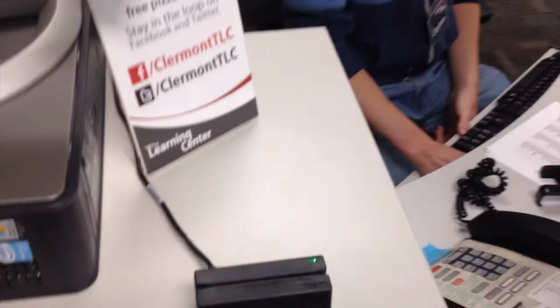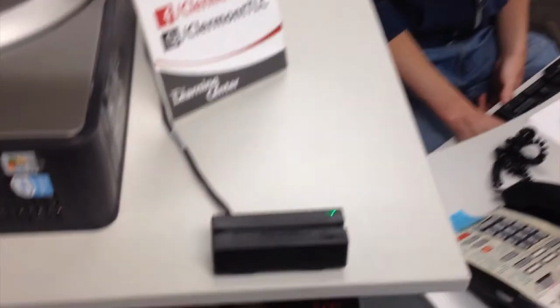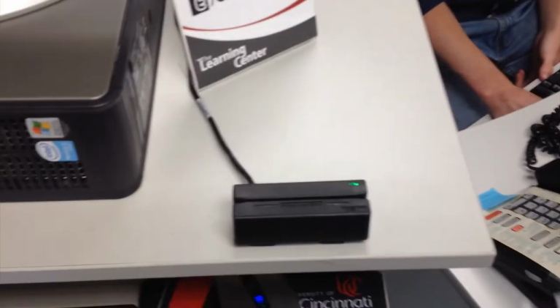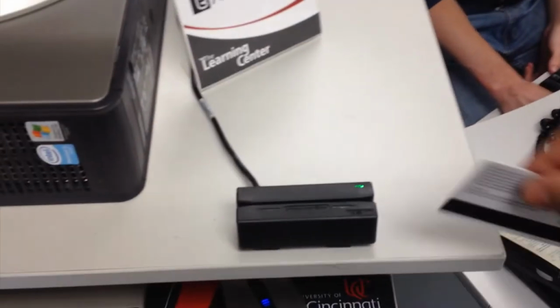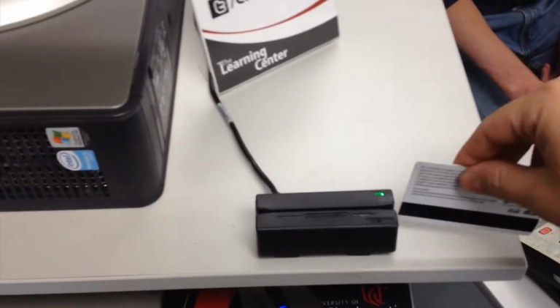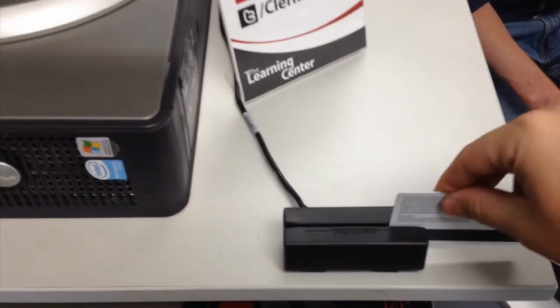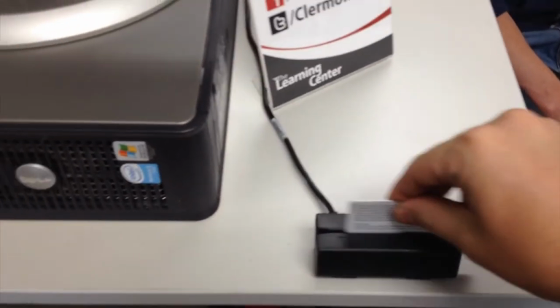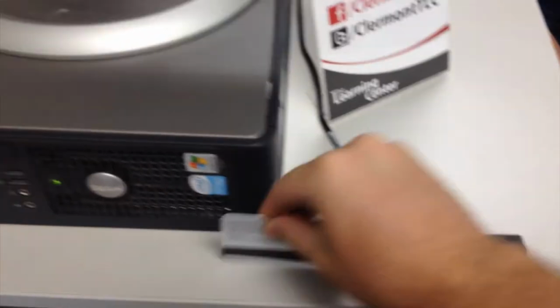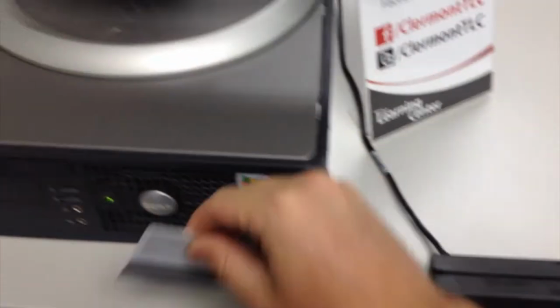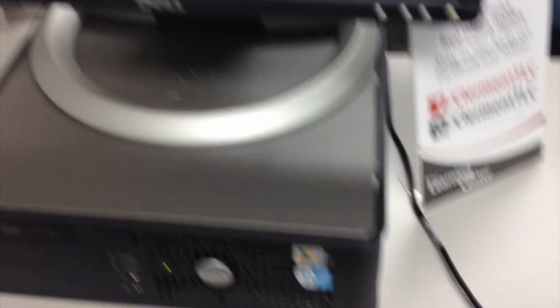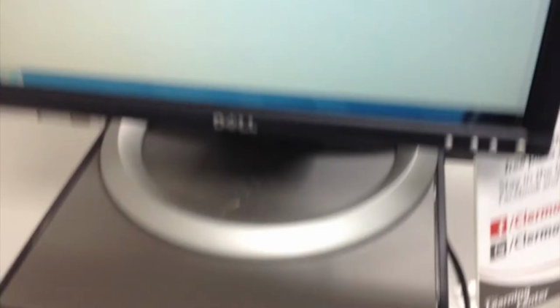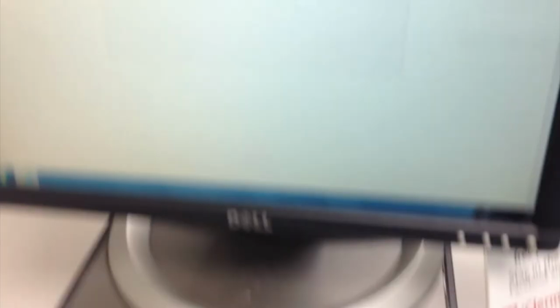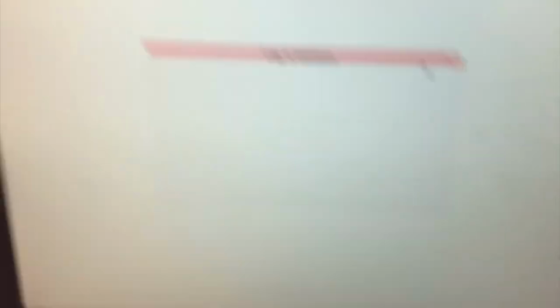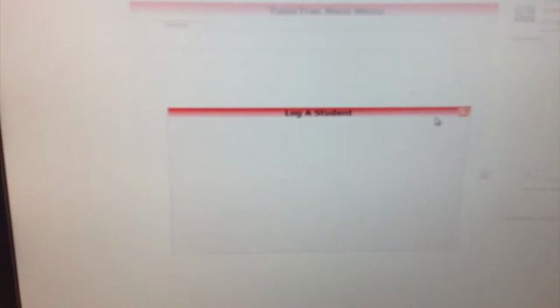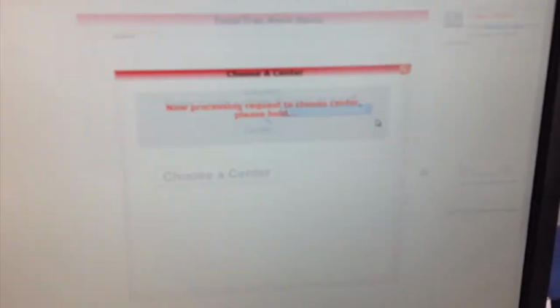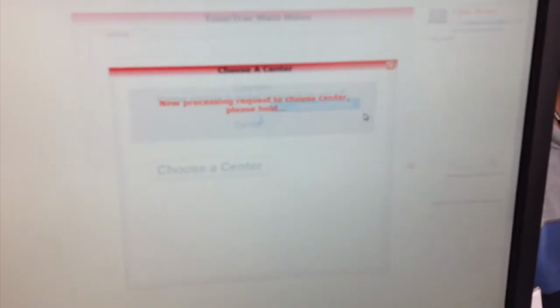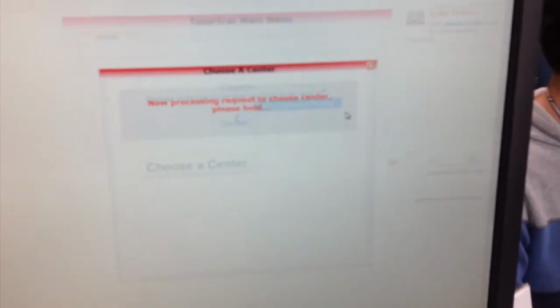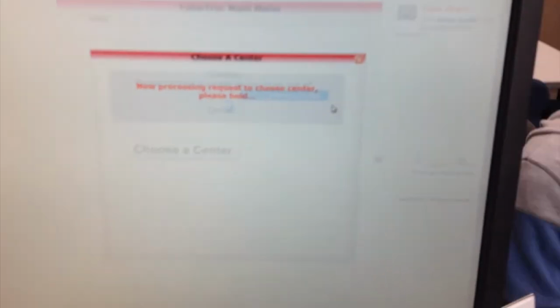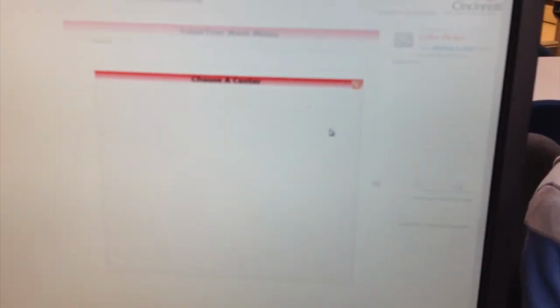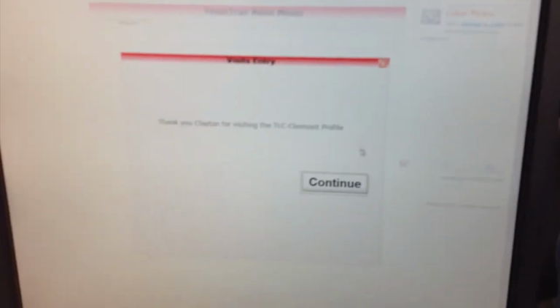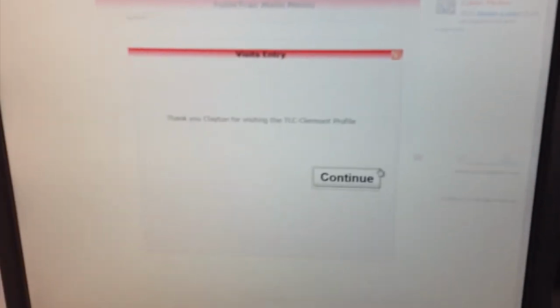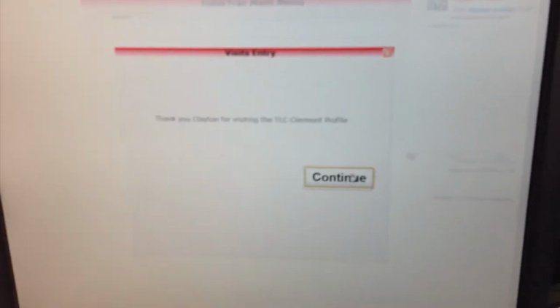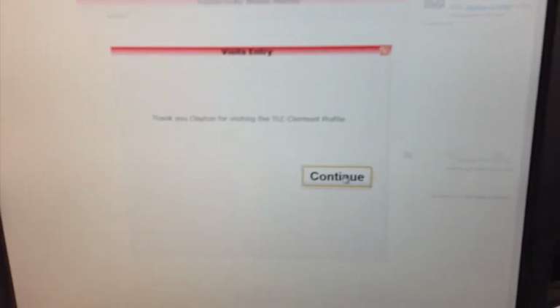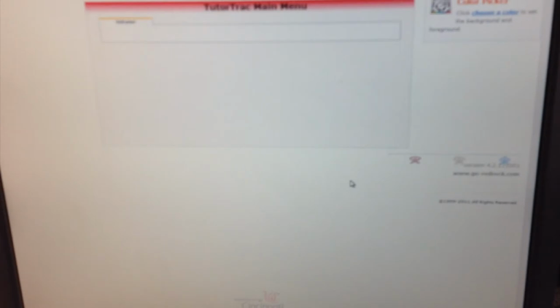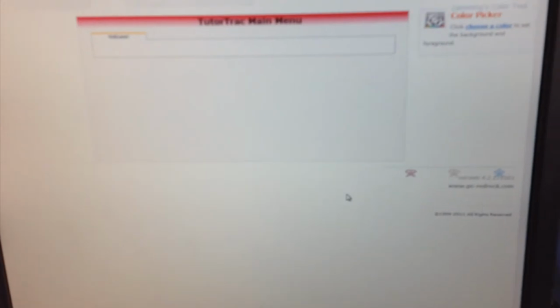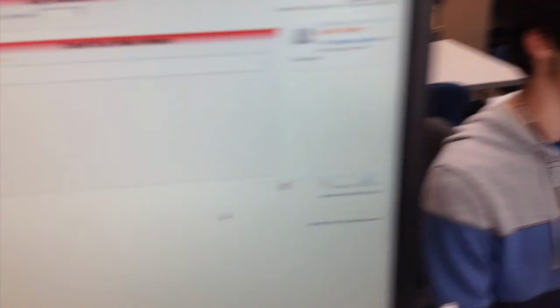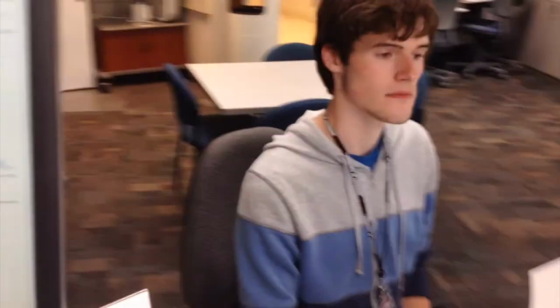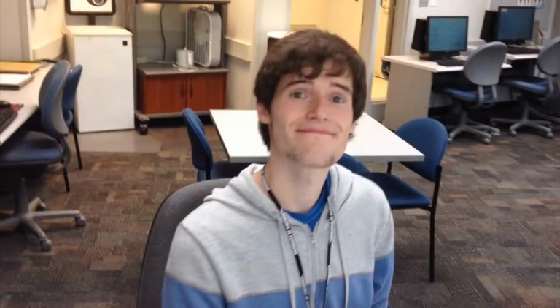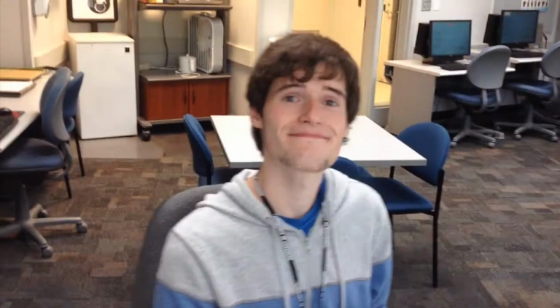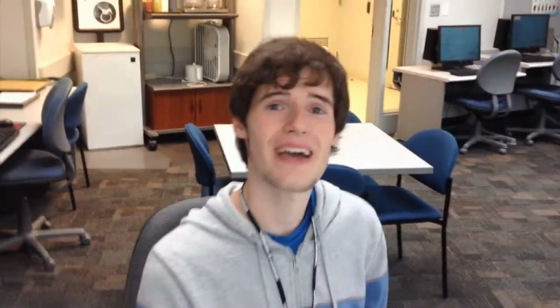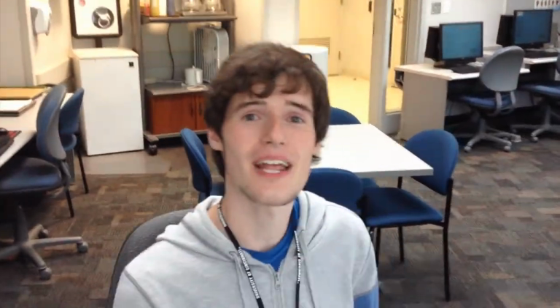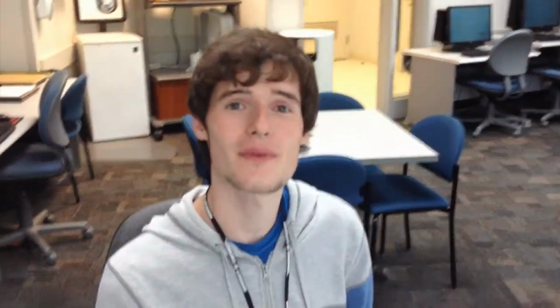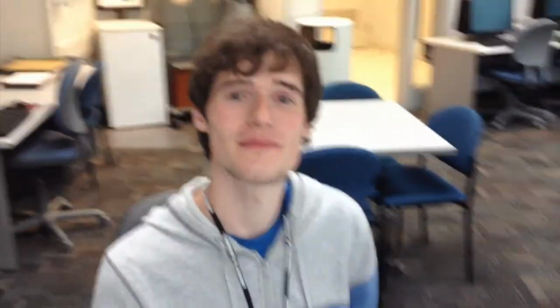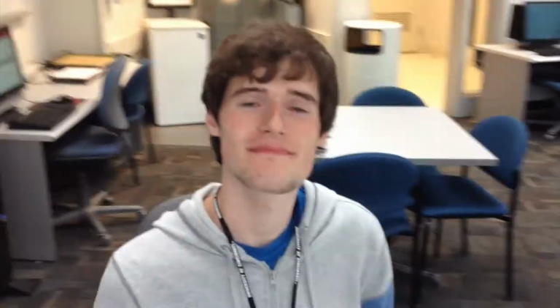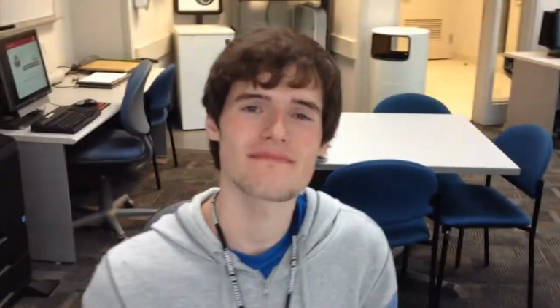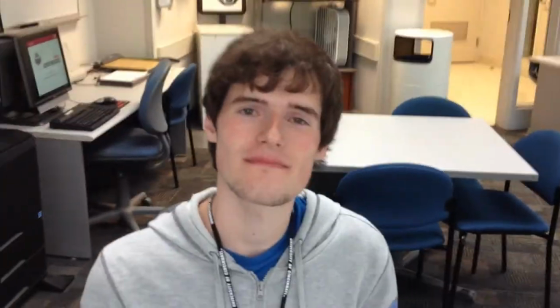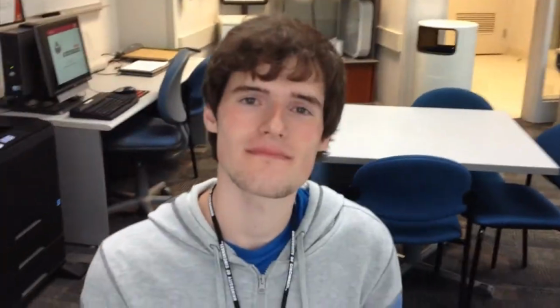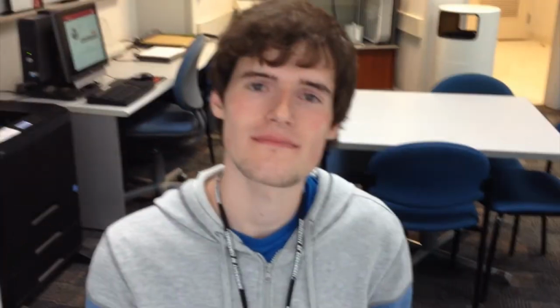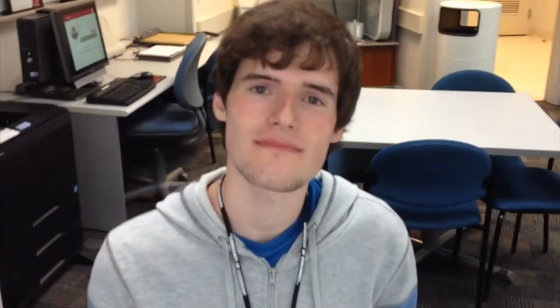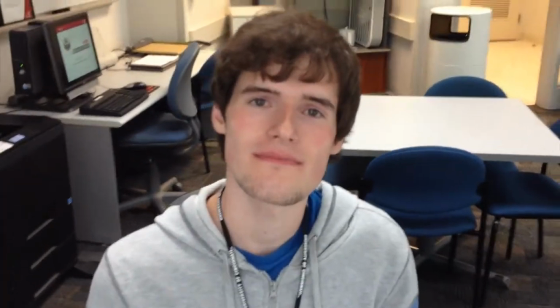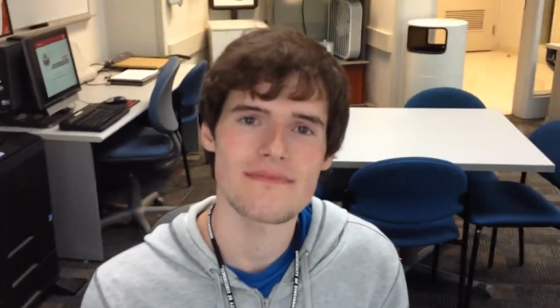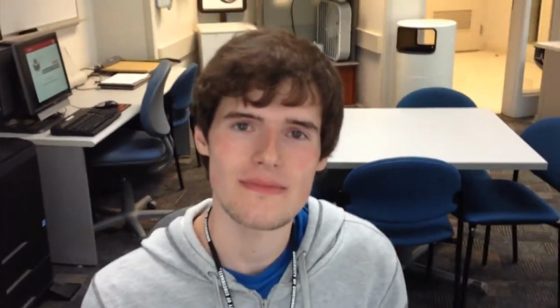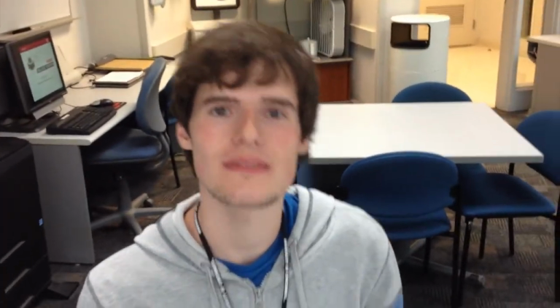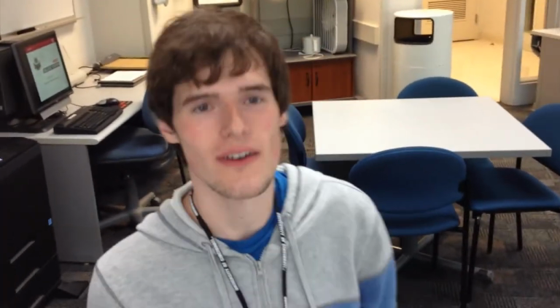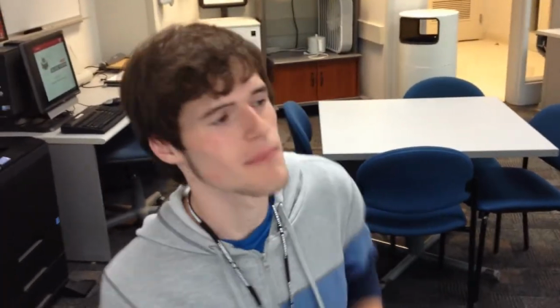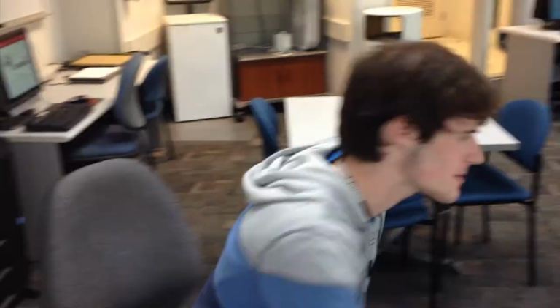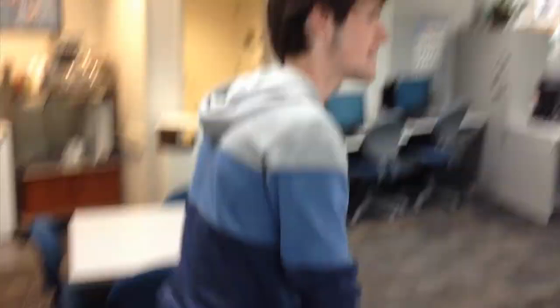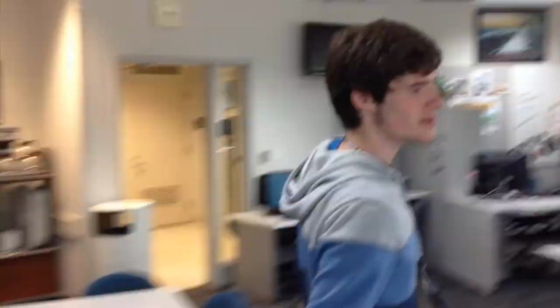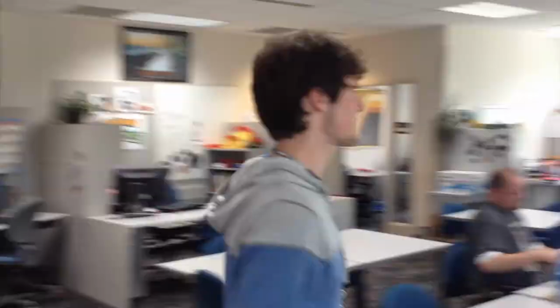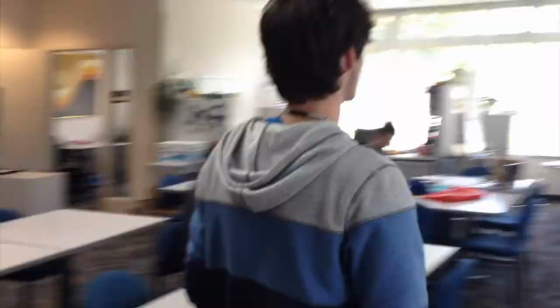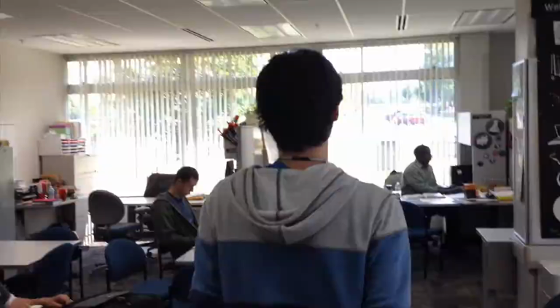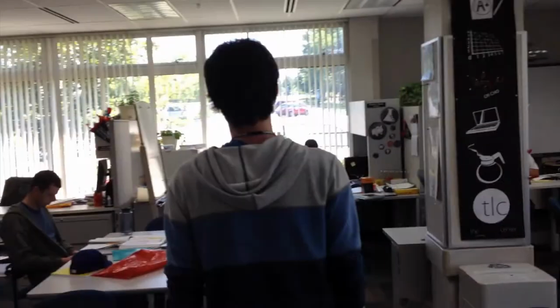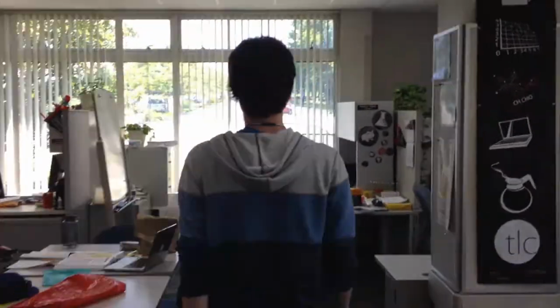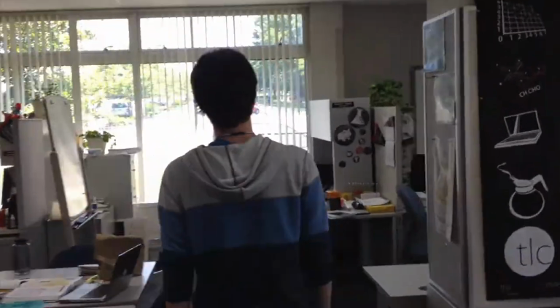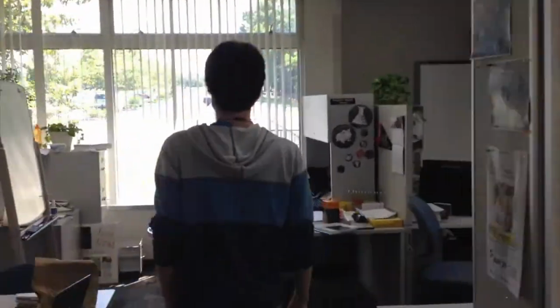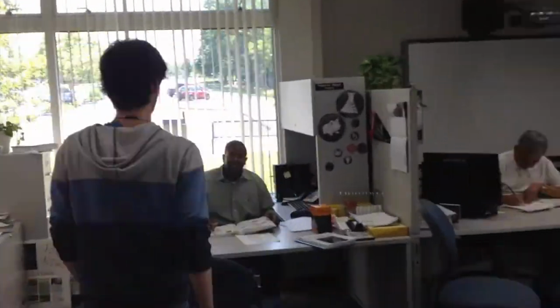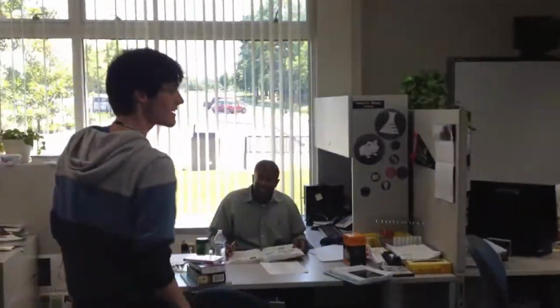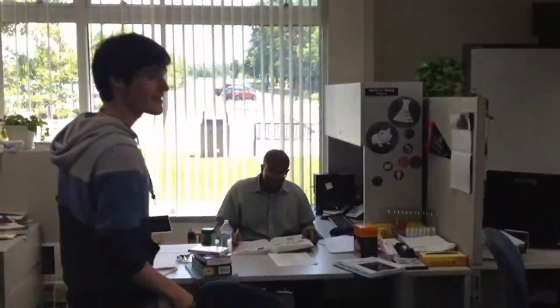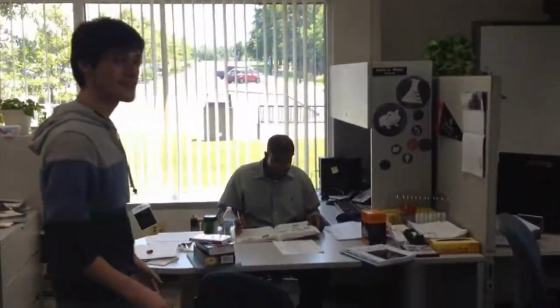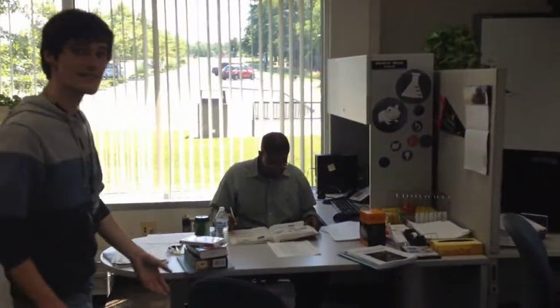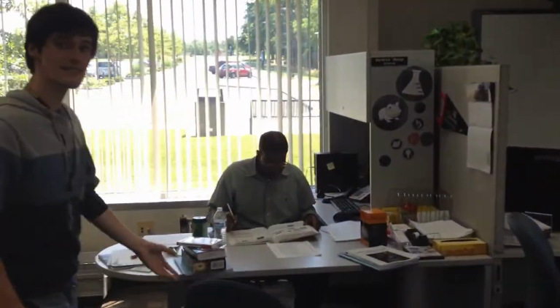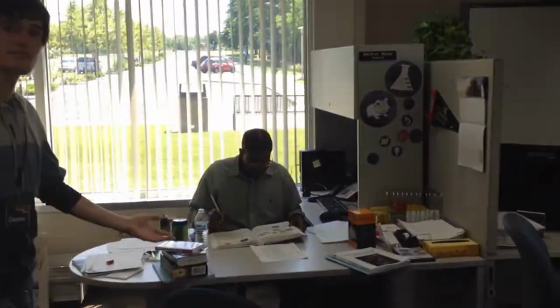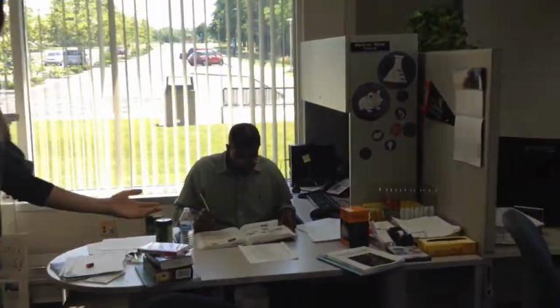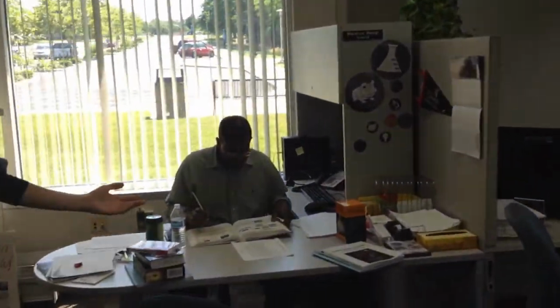When you come in, swipe your UC ID or type in your last name to log in. Pick the class you're visiting for and the front desk assistant will put you with the right person.